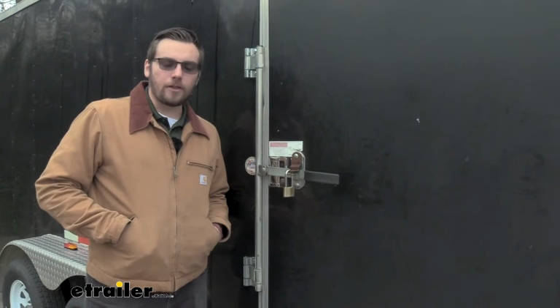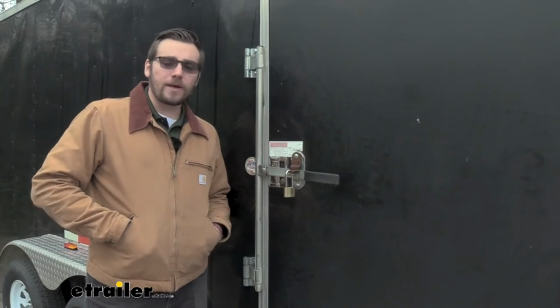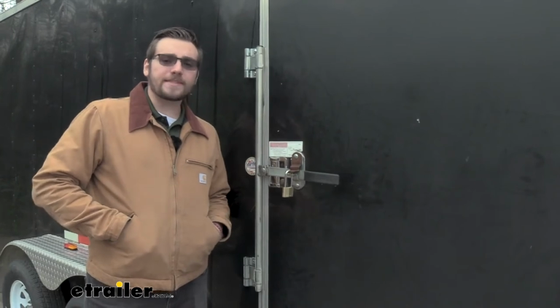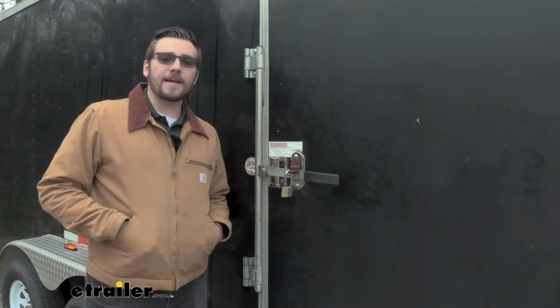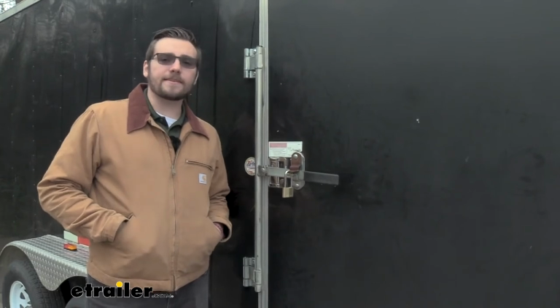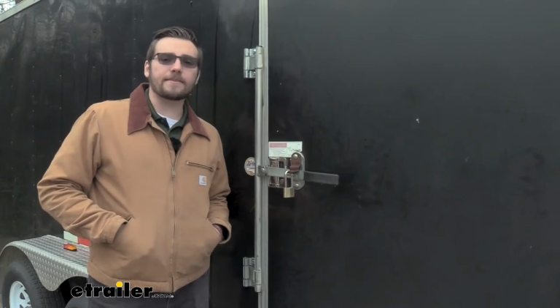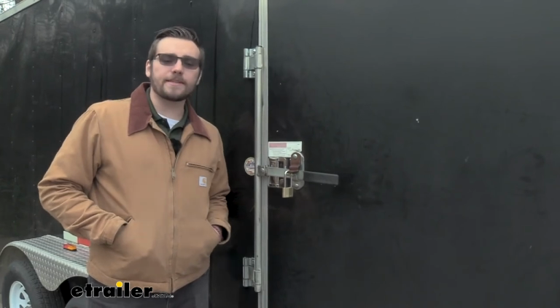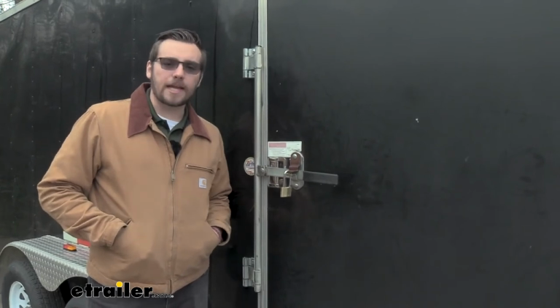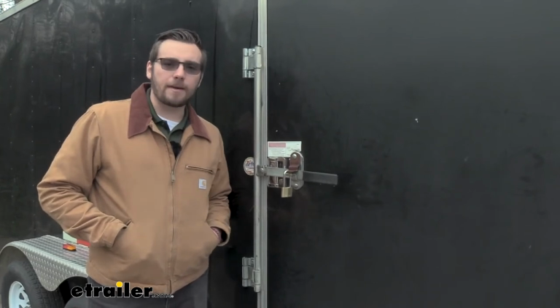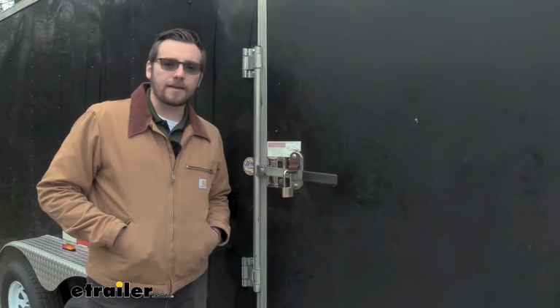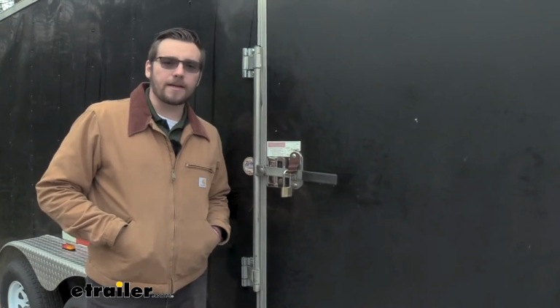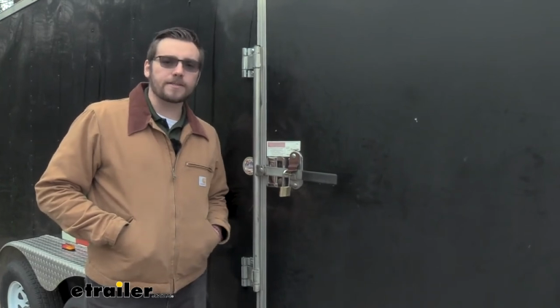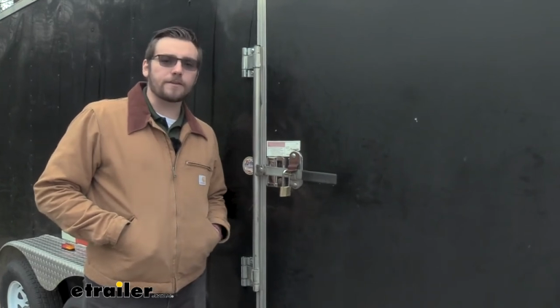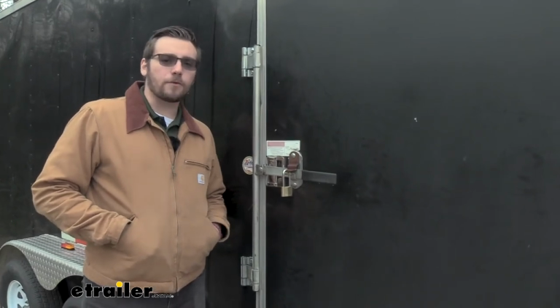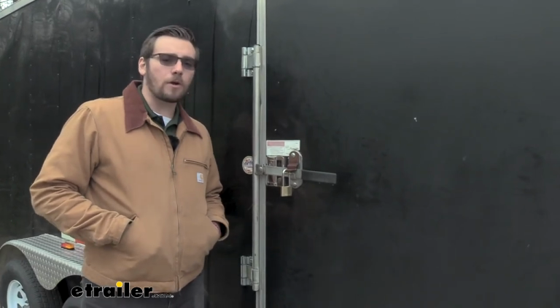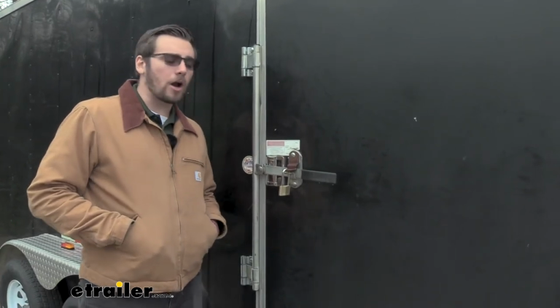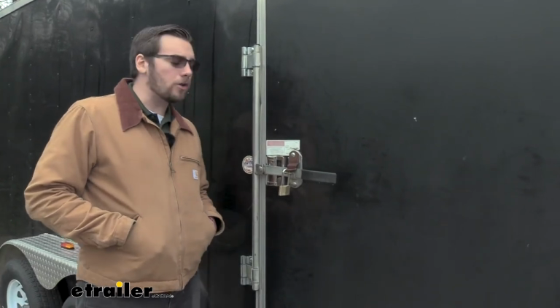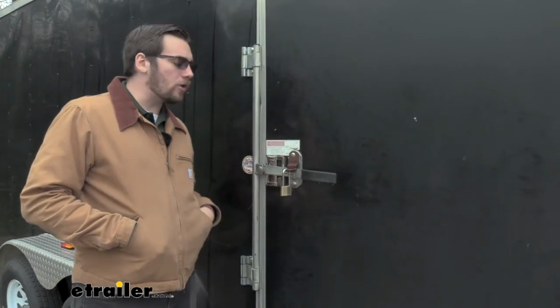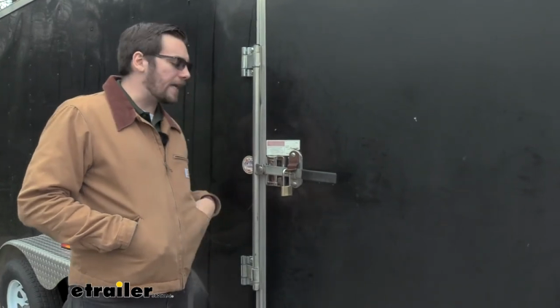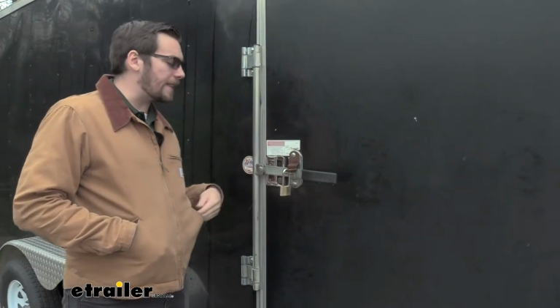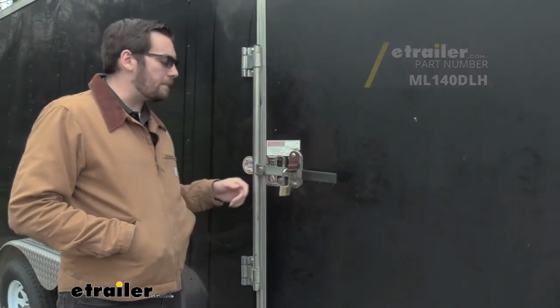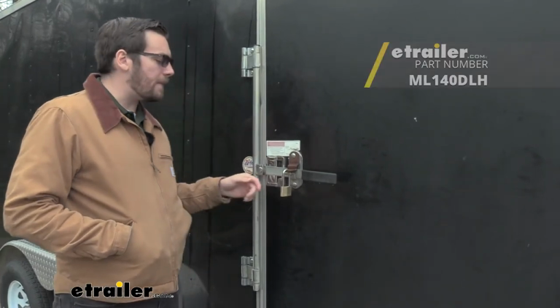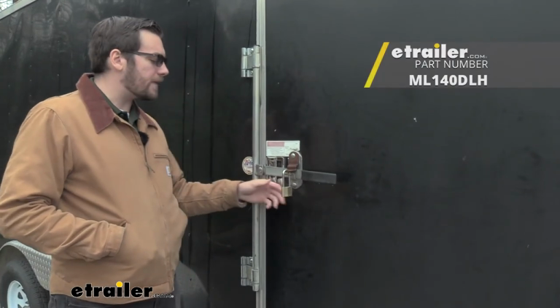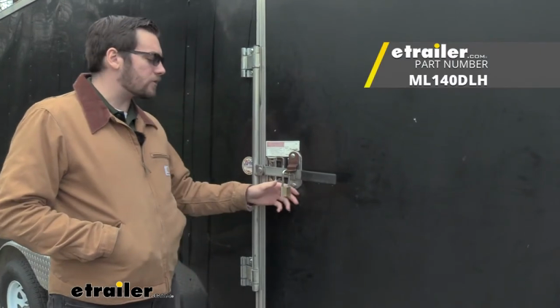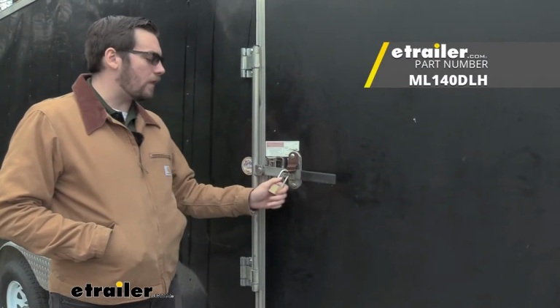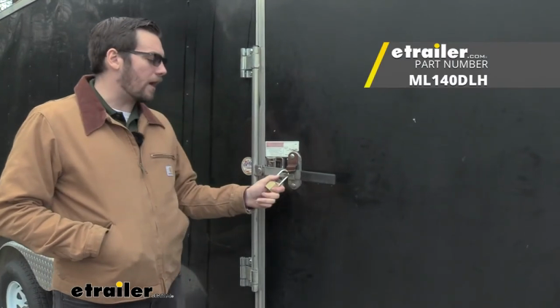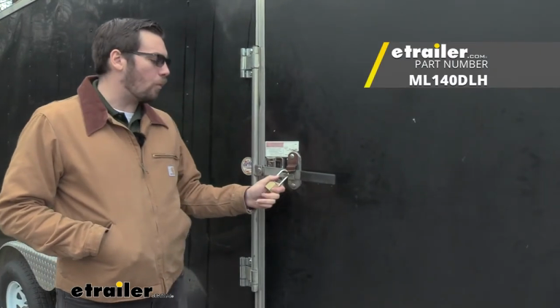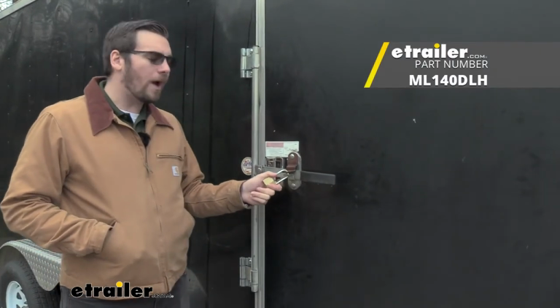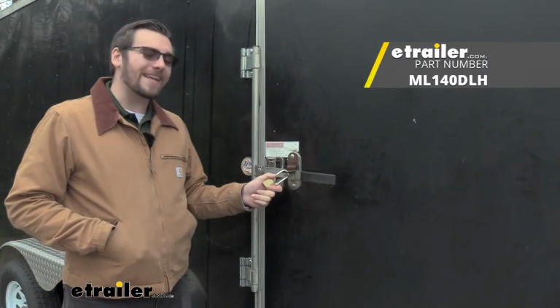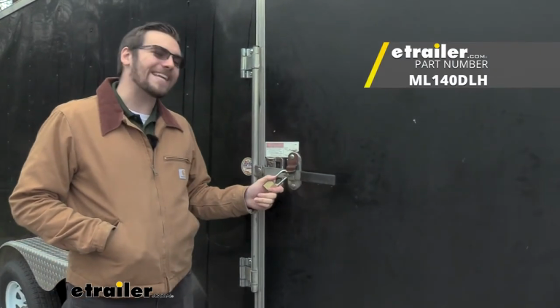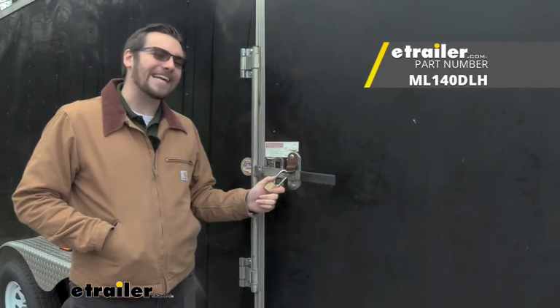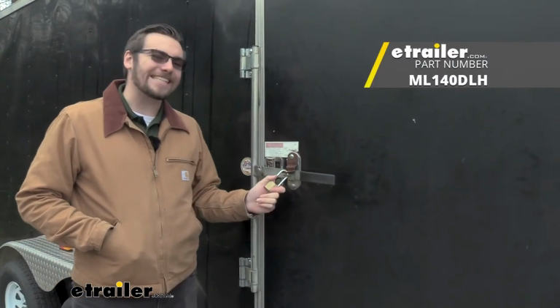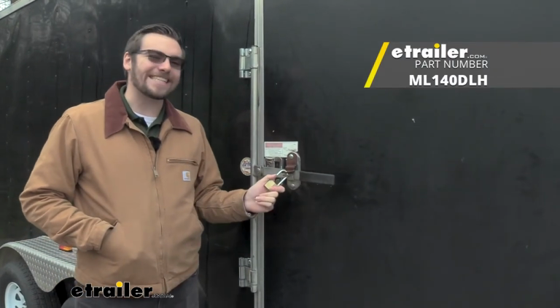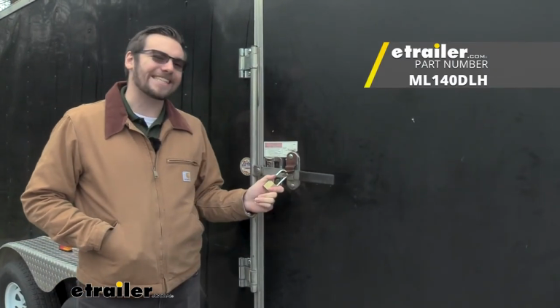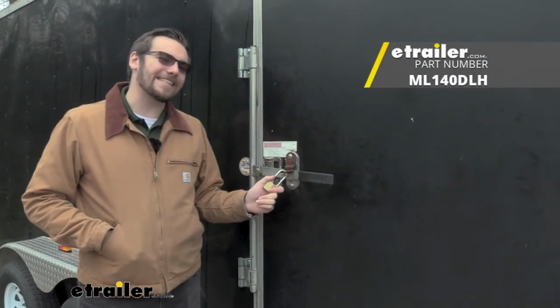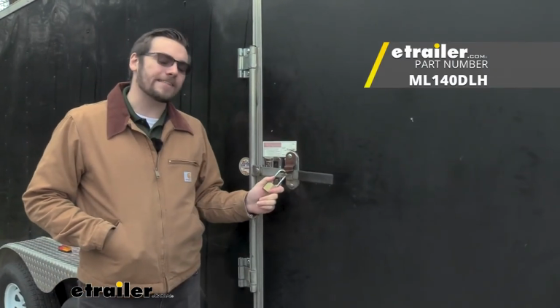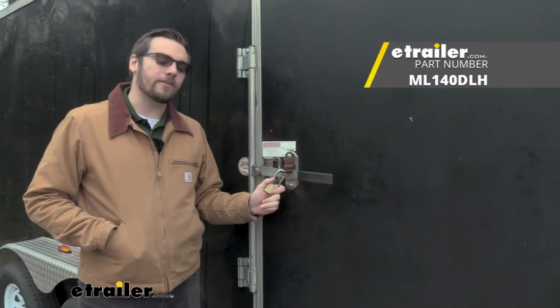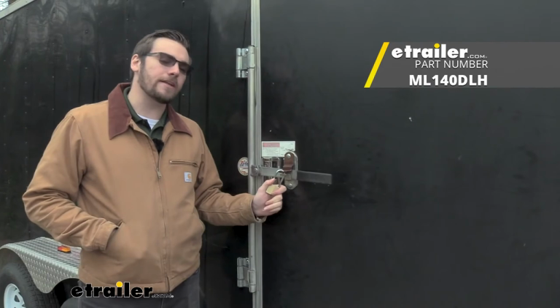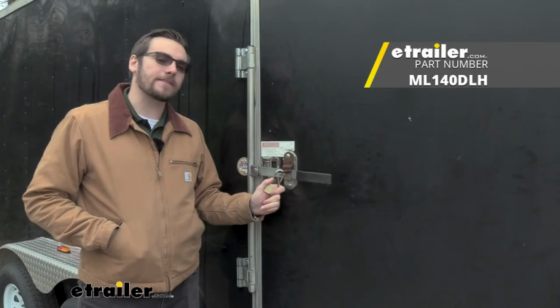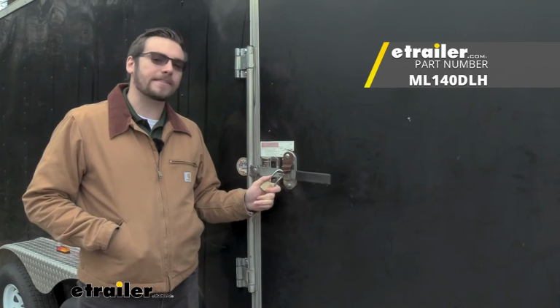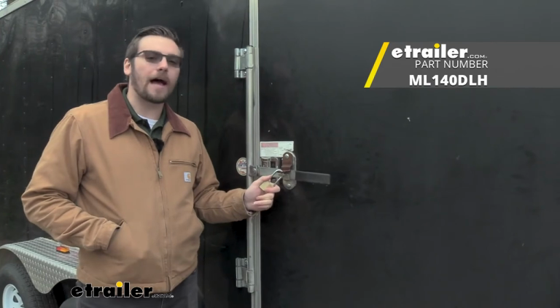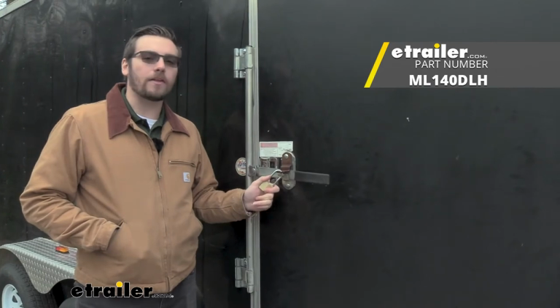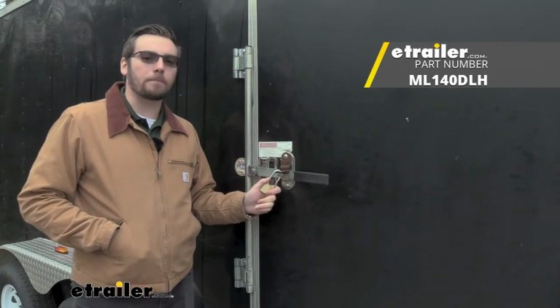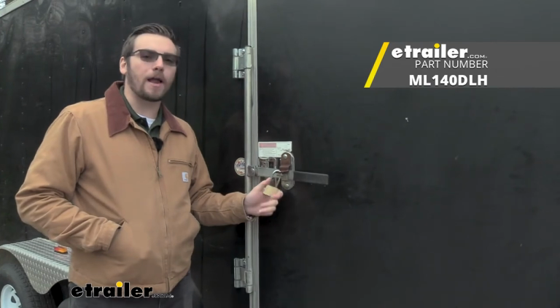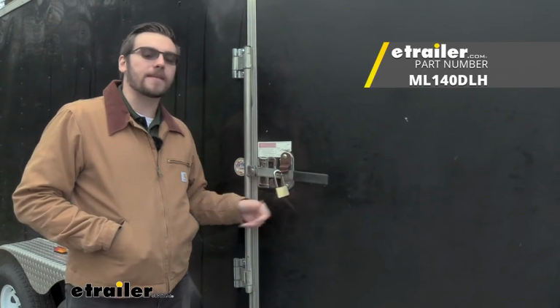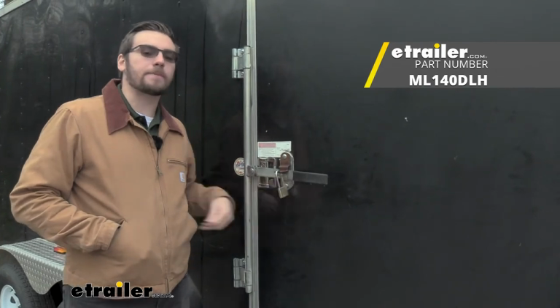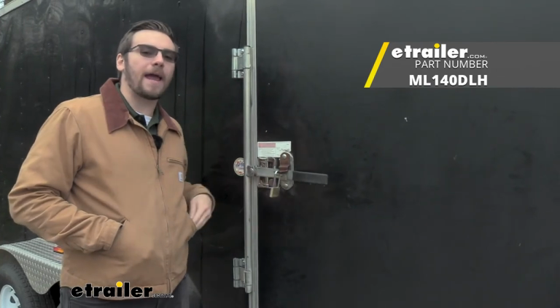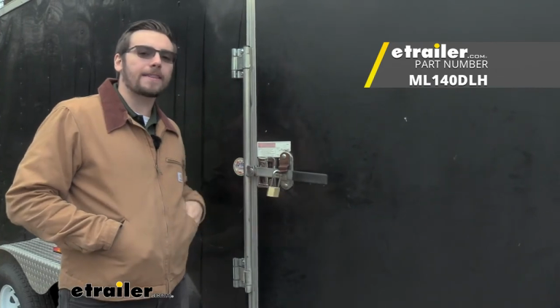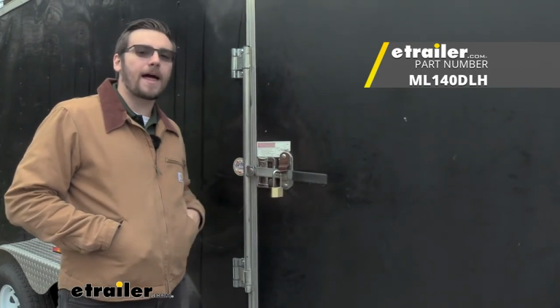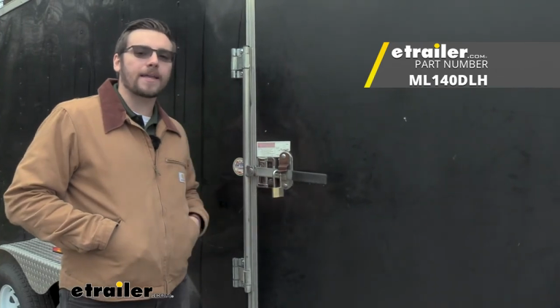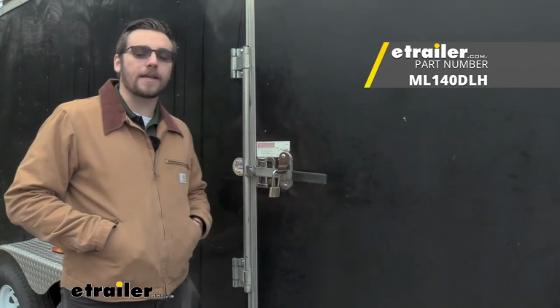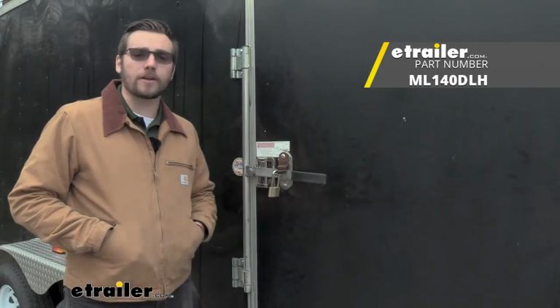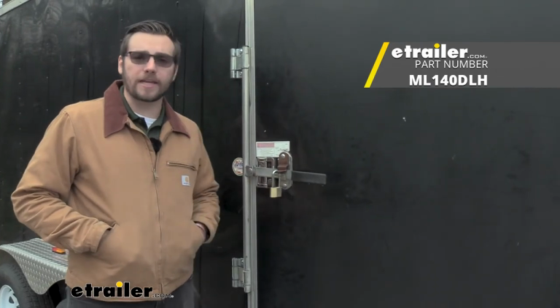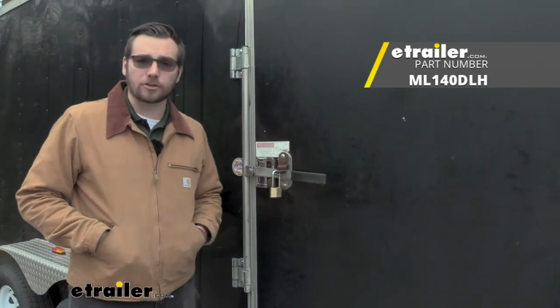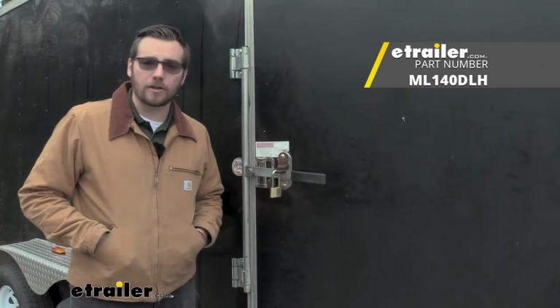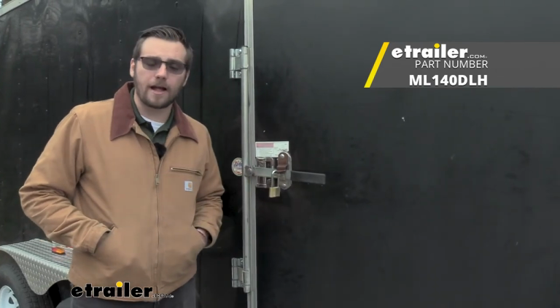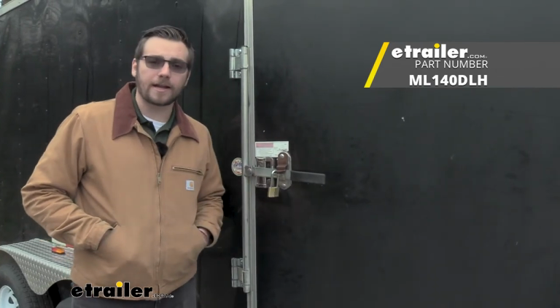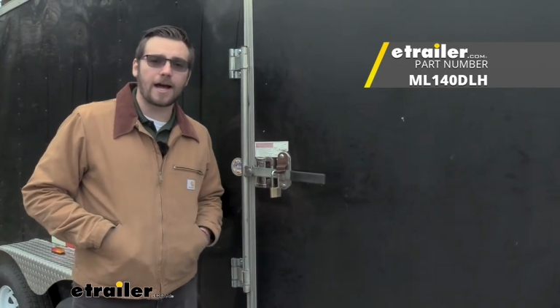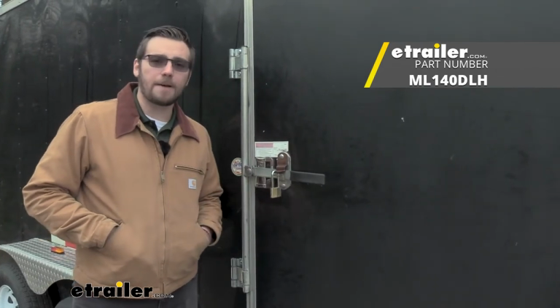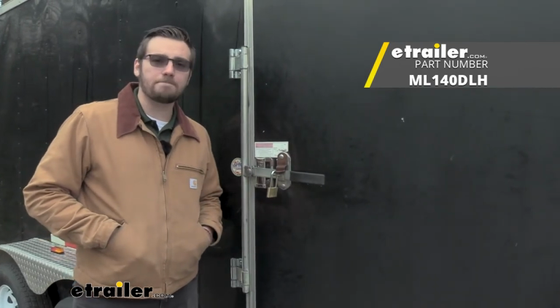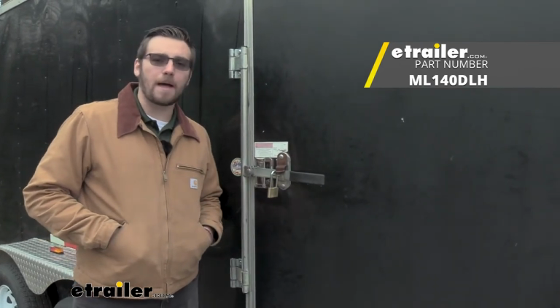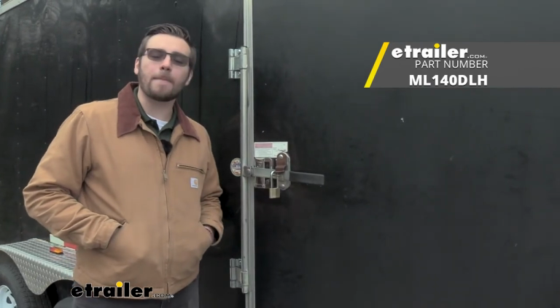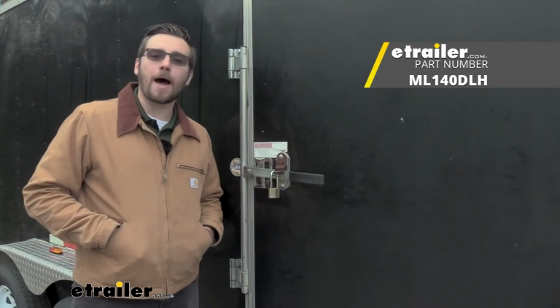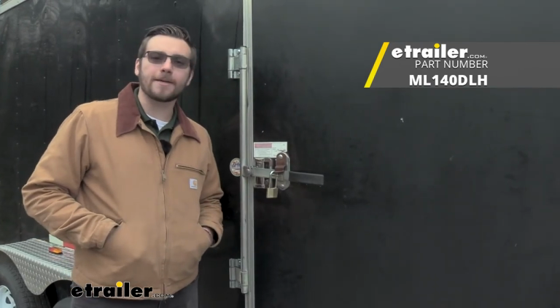I think that about does it for our look at the Master Lock 1 and 9/16ths of an inch solid brass padlock here at eTrailer.com. I'm Bobby, thank you for watching.